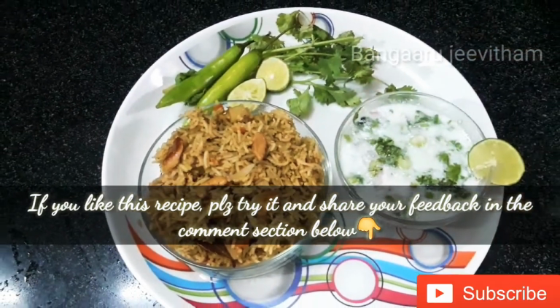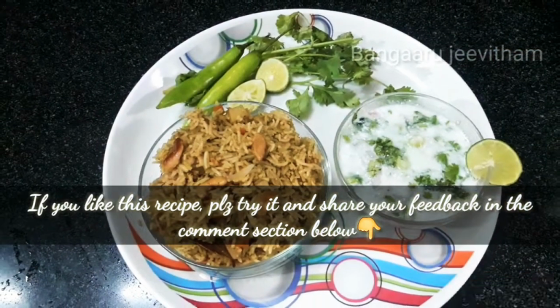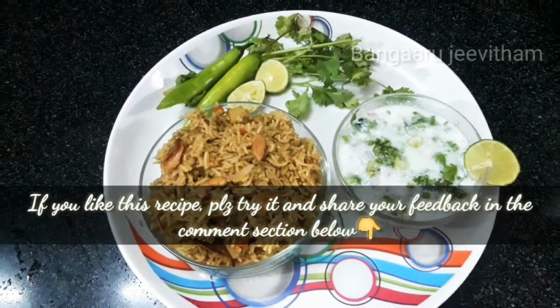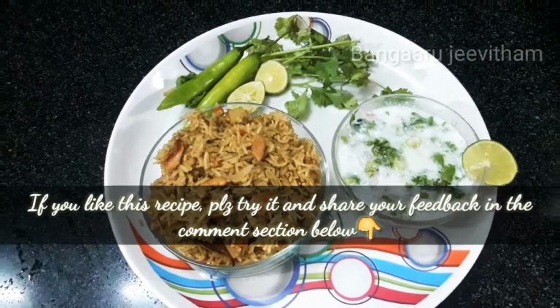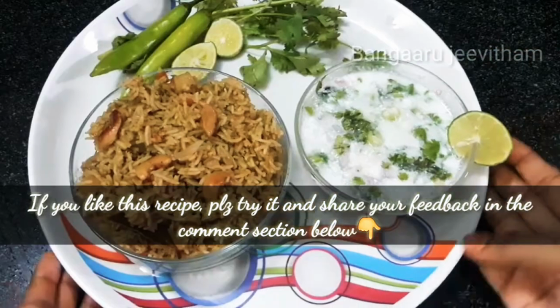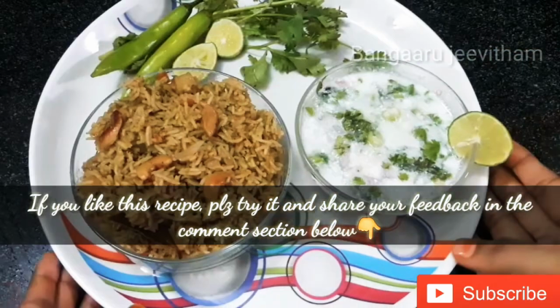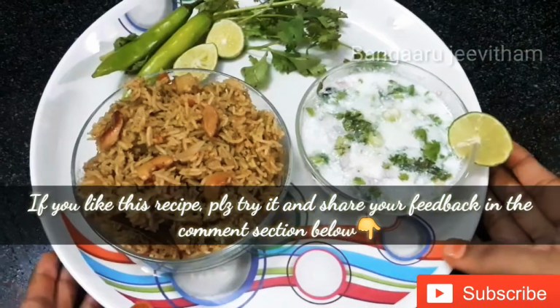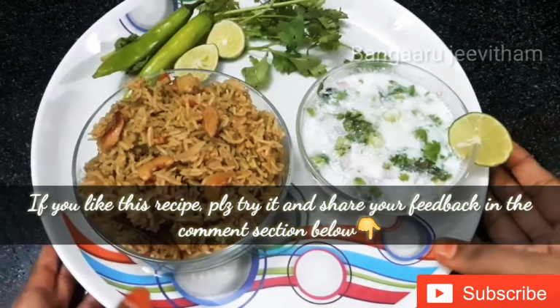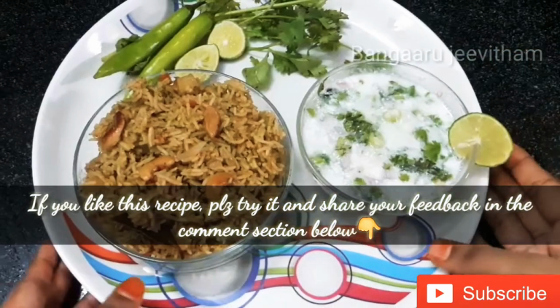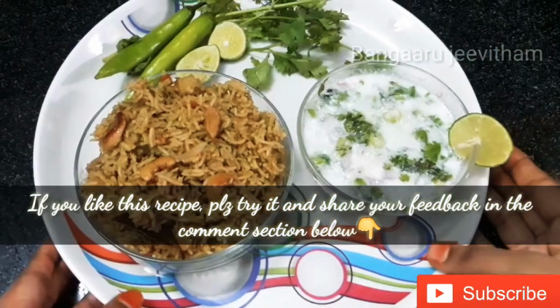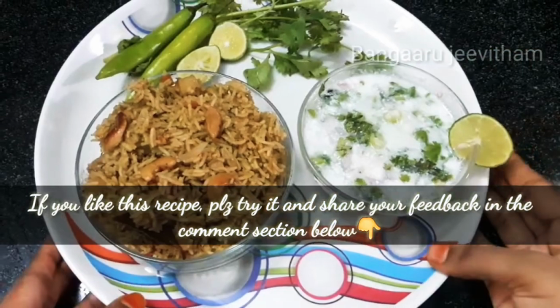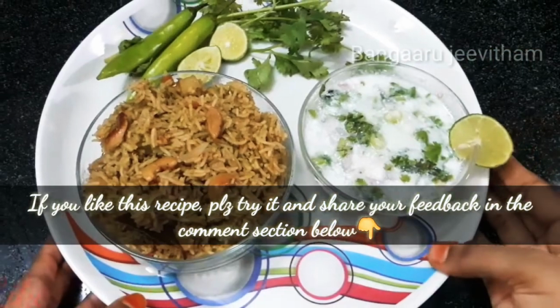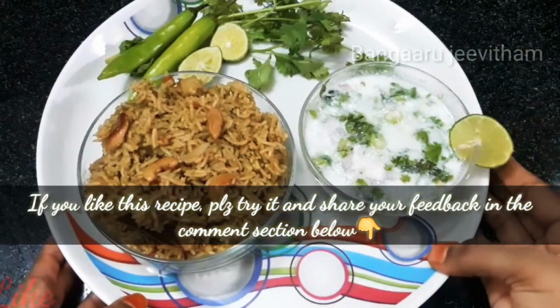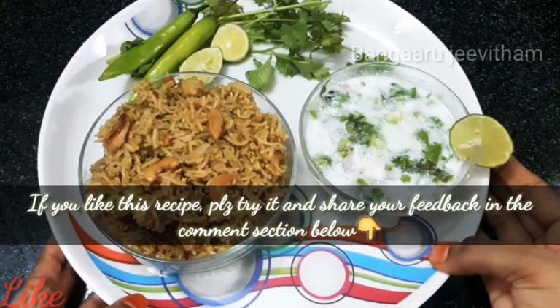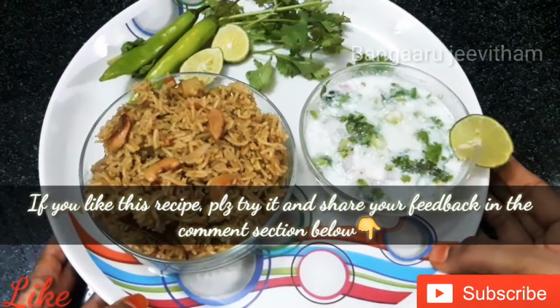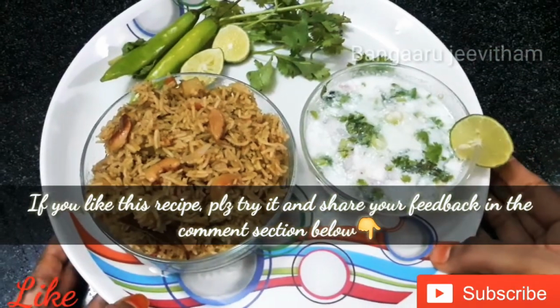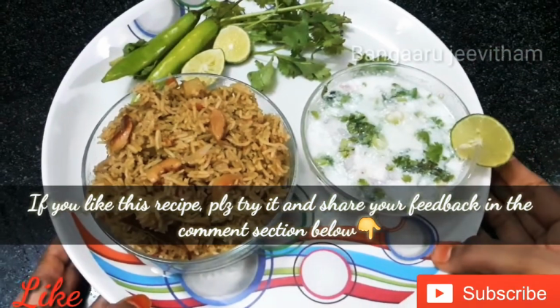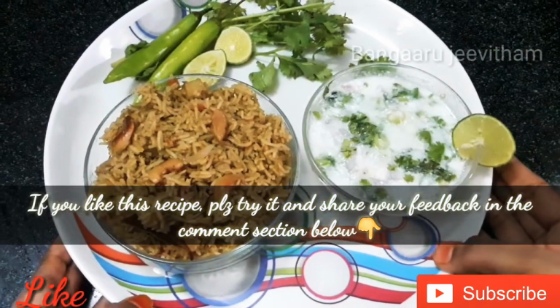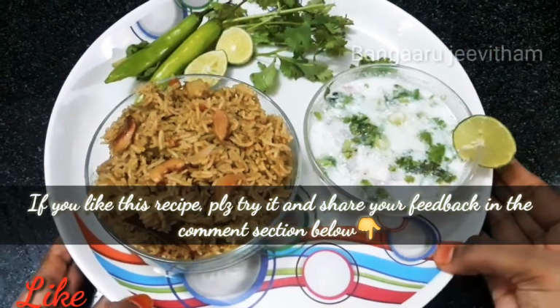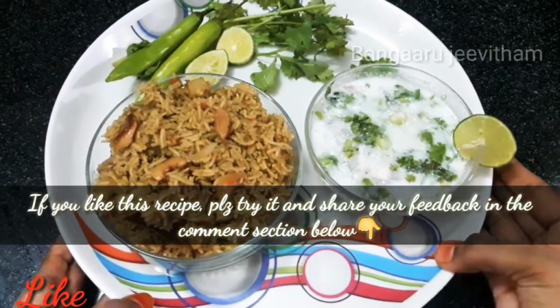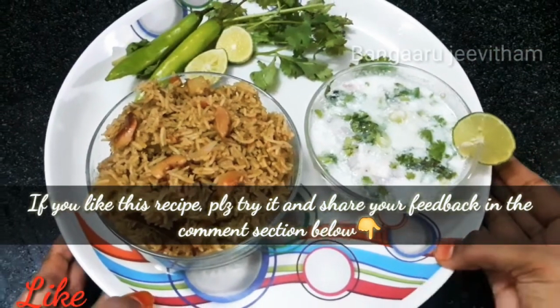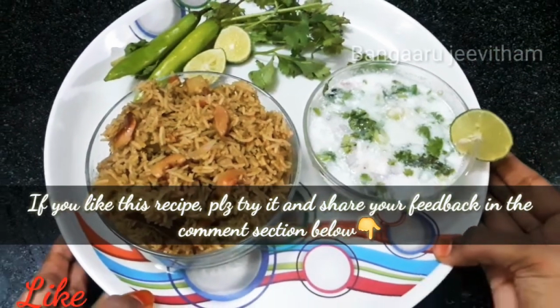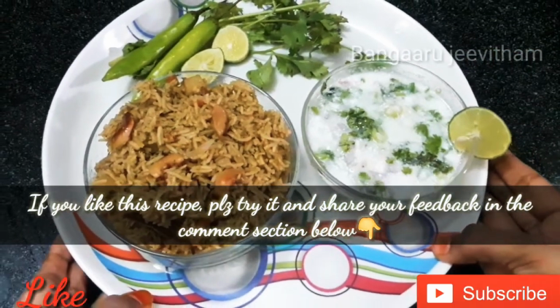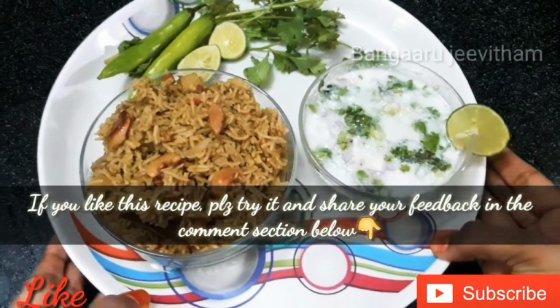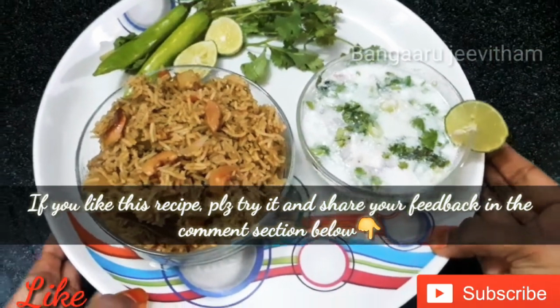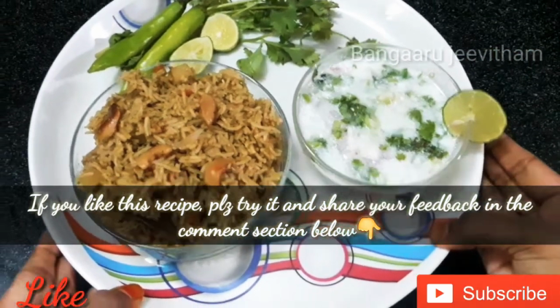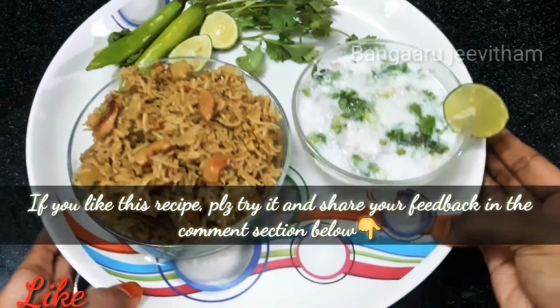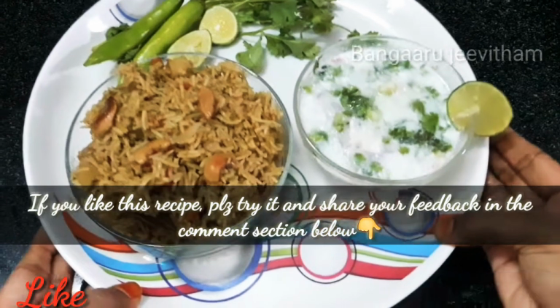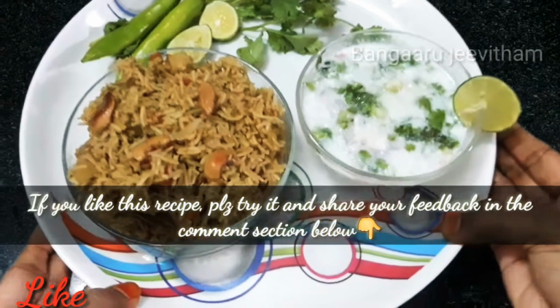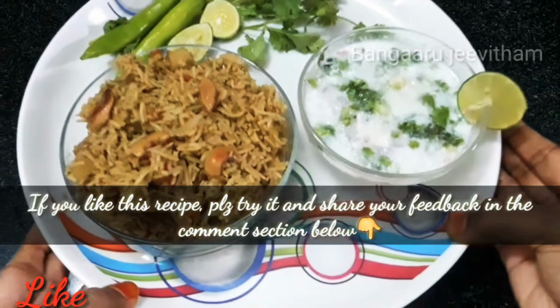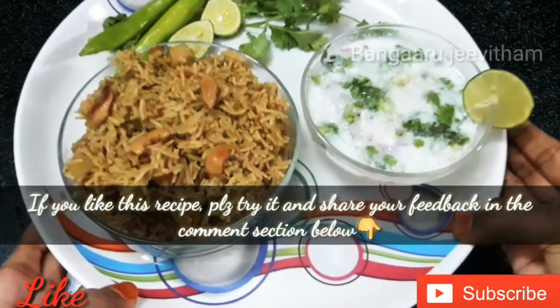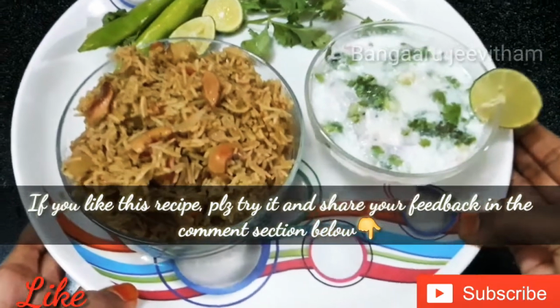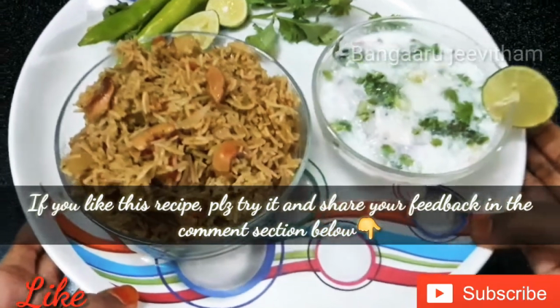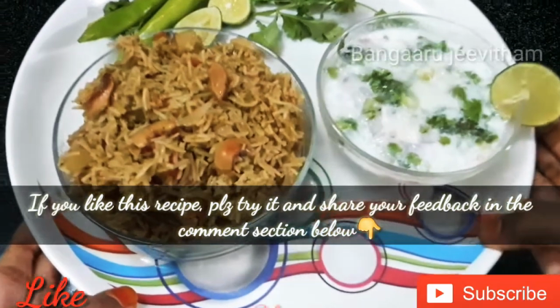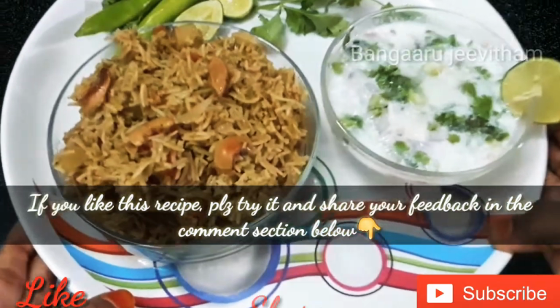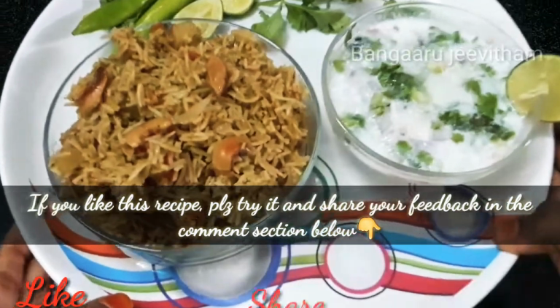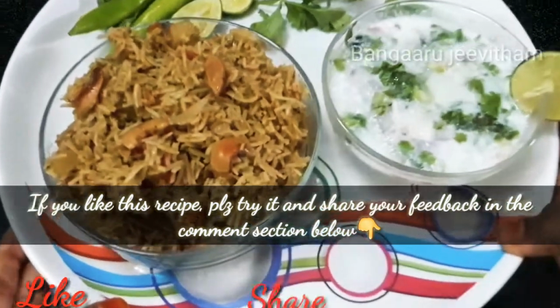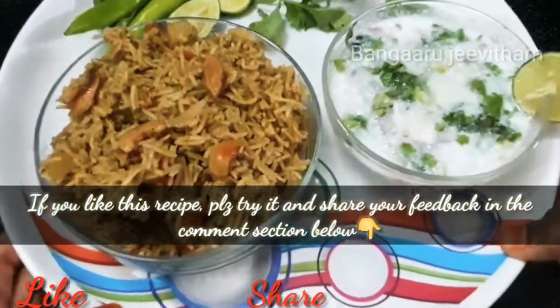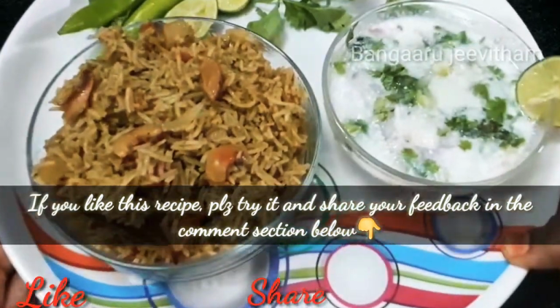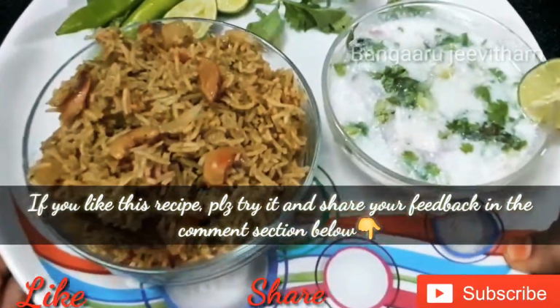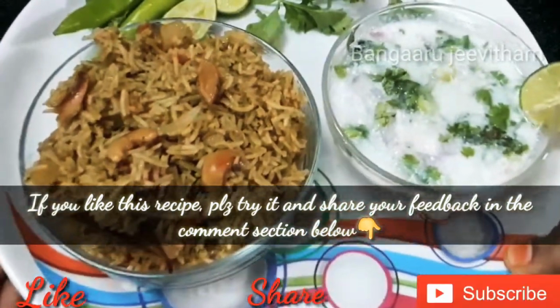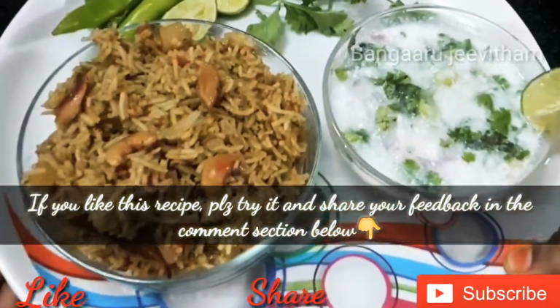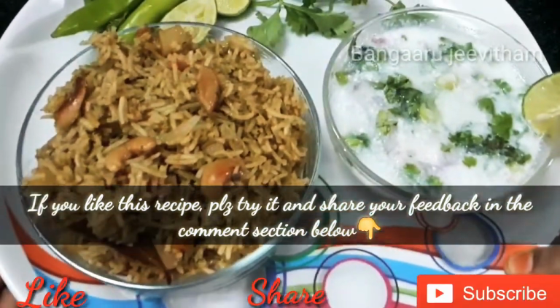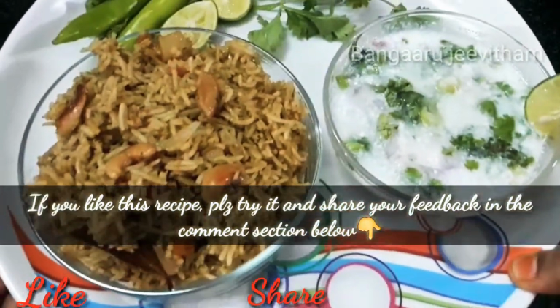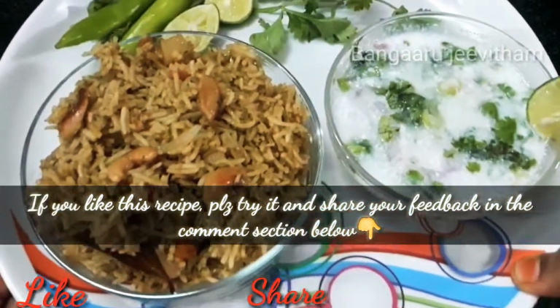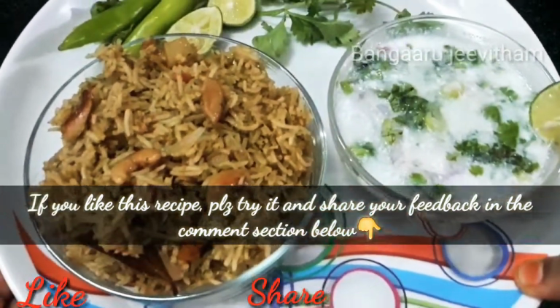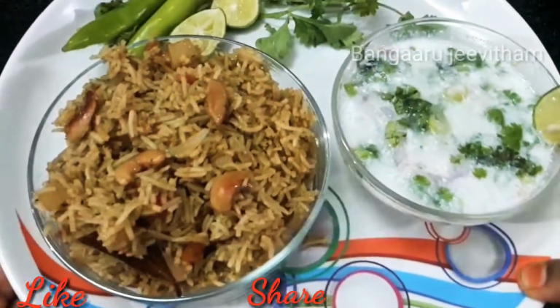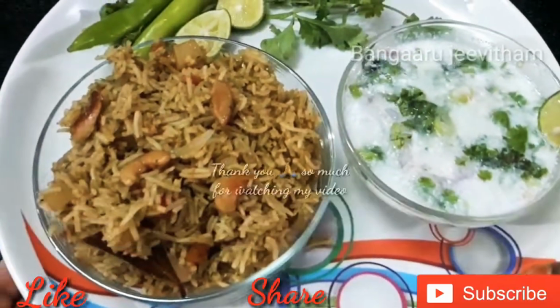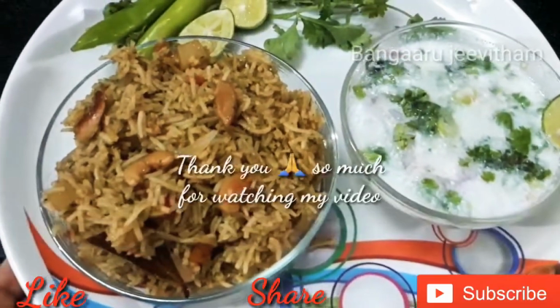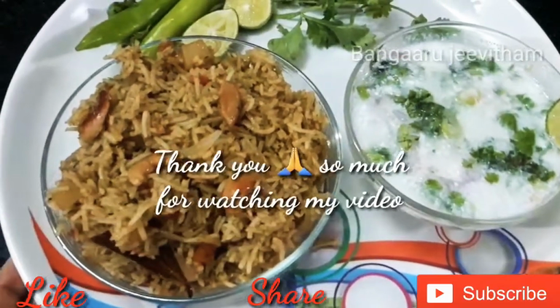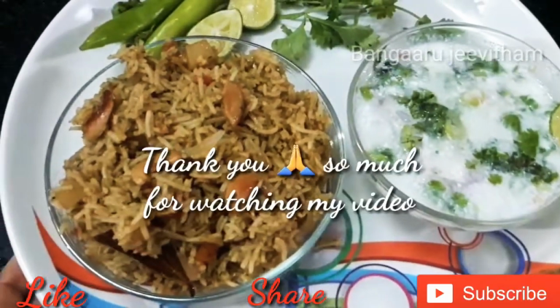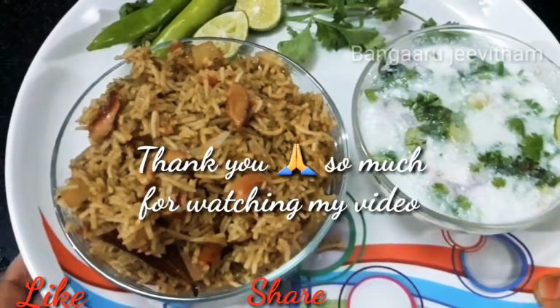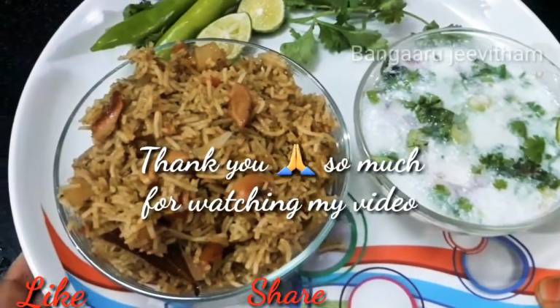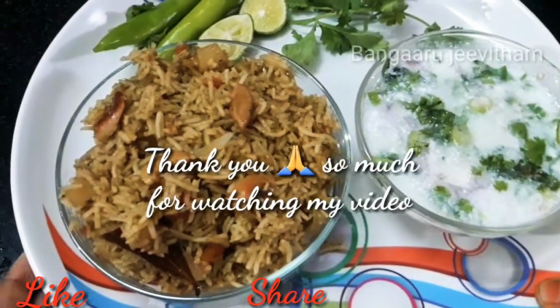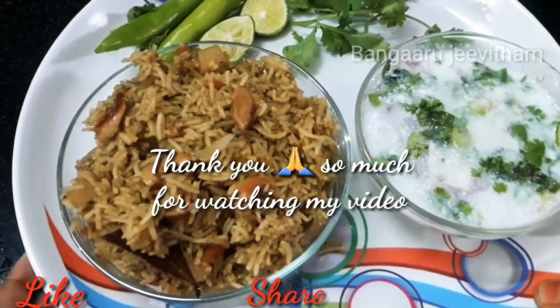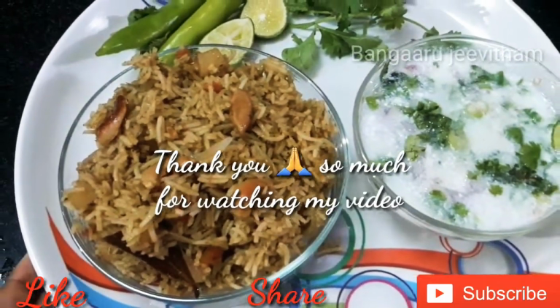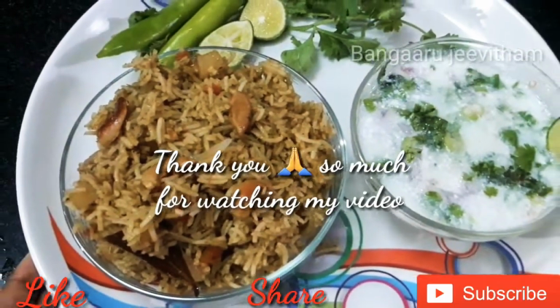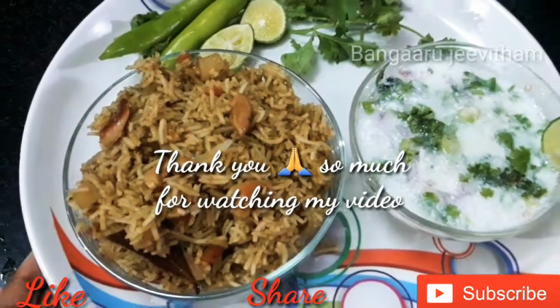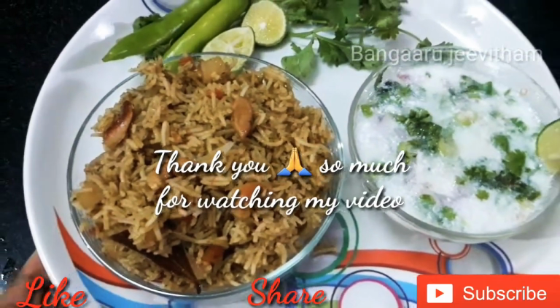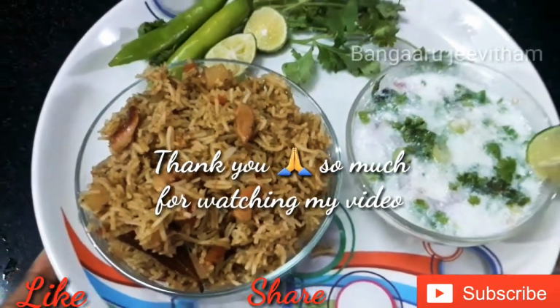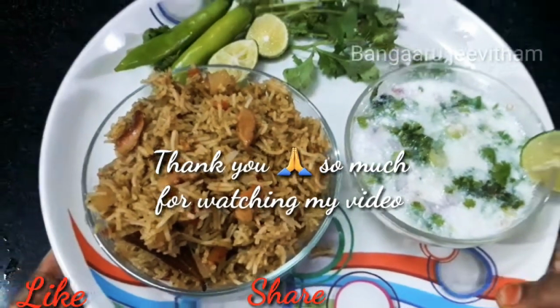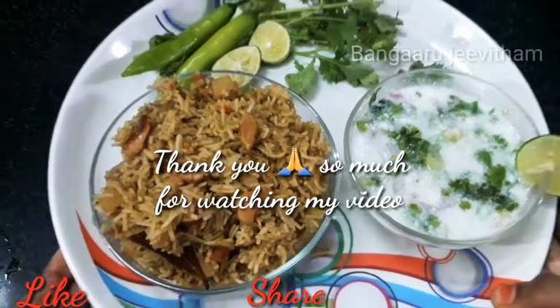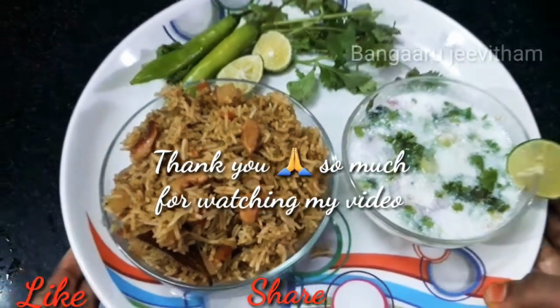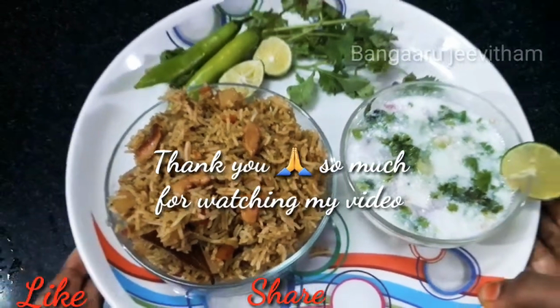Please click like, hit the subscribe button, and share the videos. Thank you so much for watching!